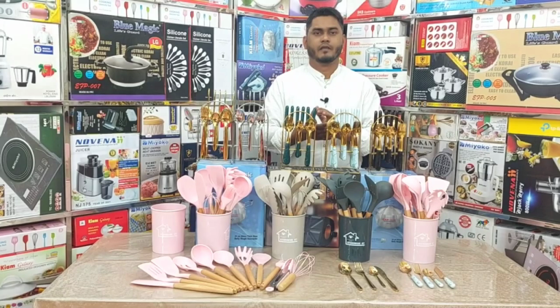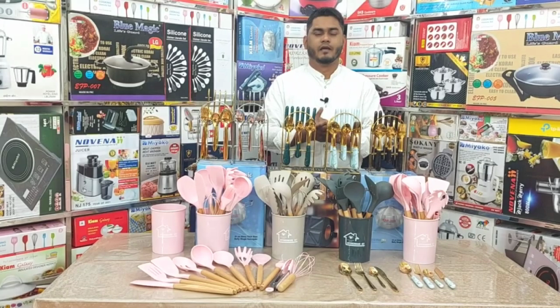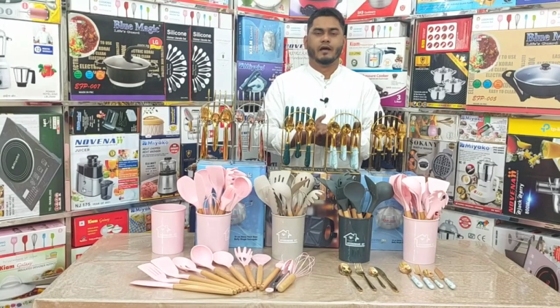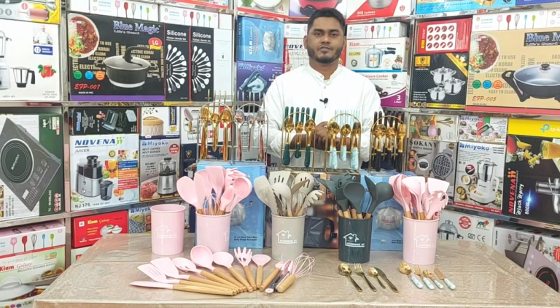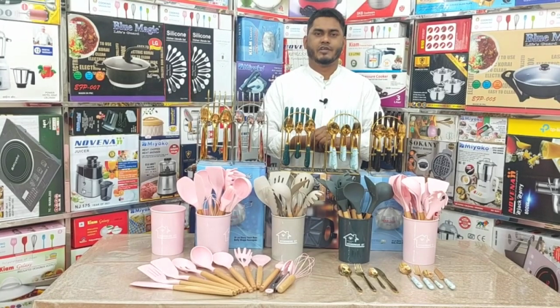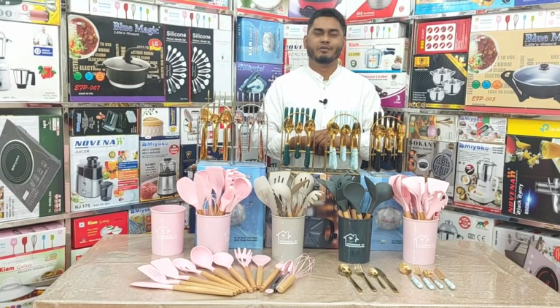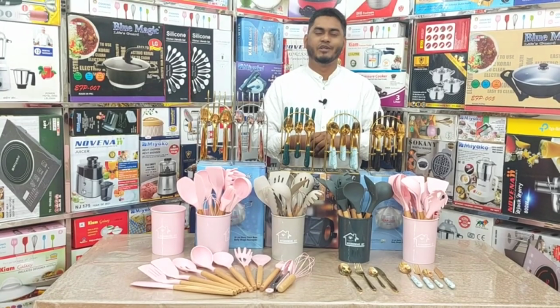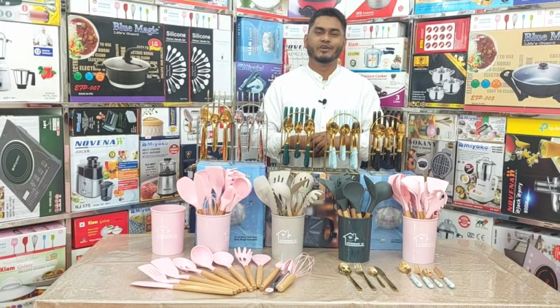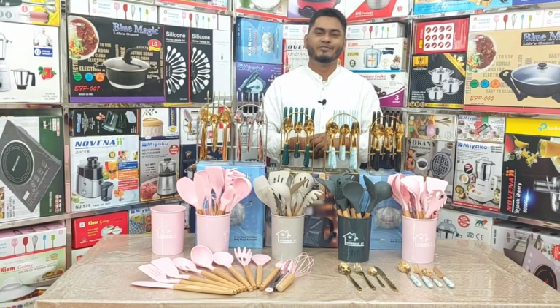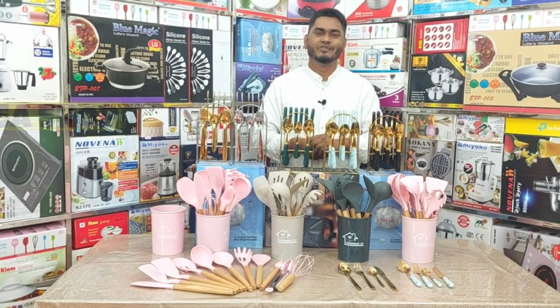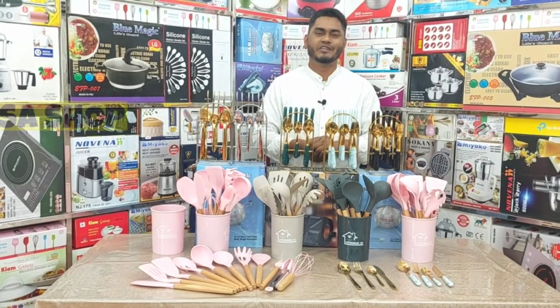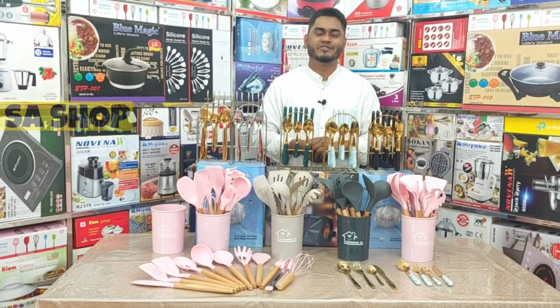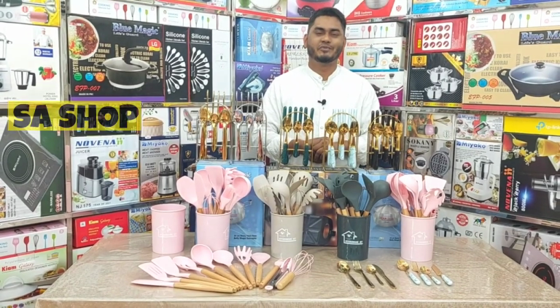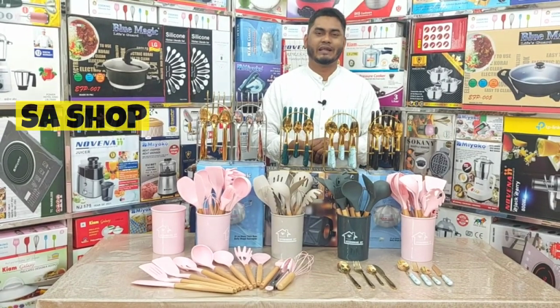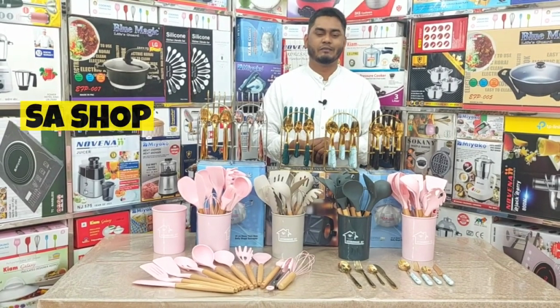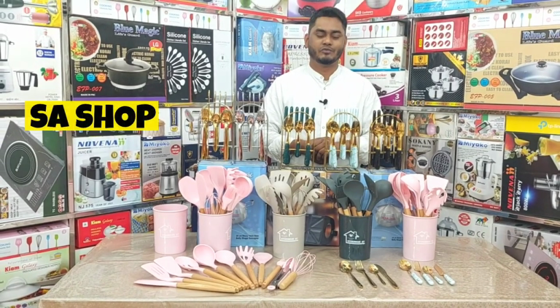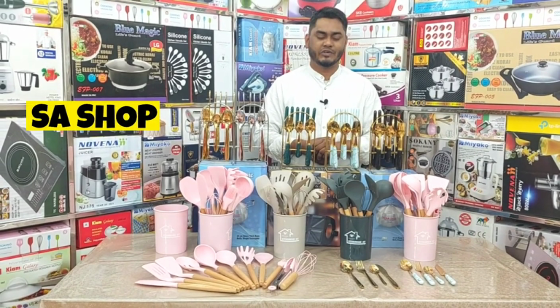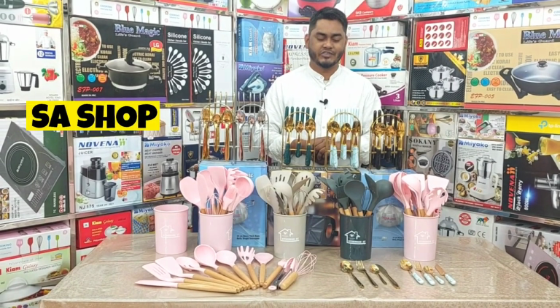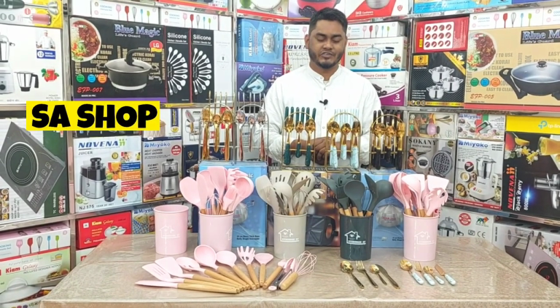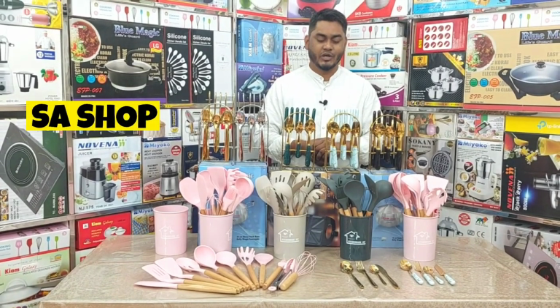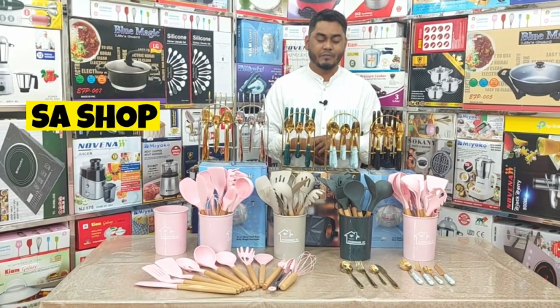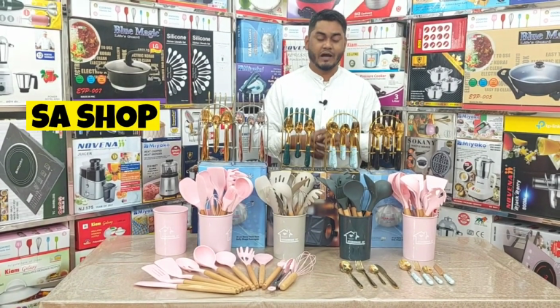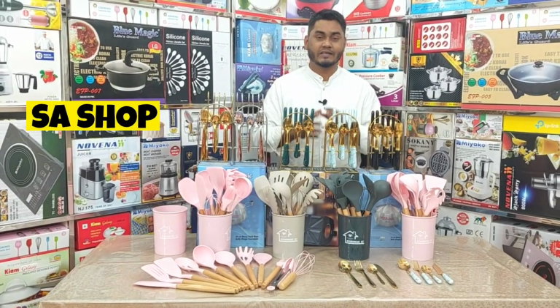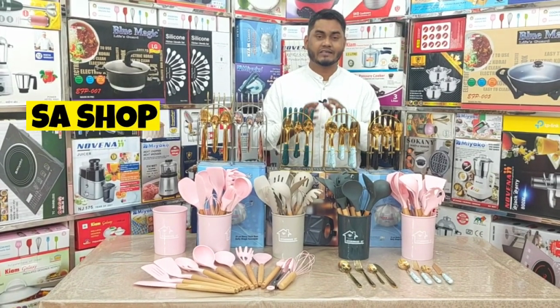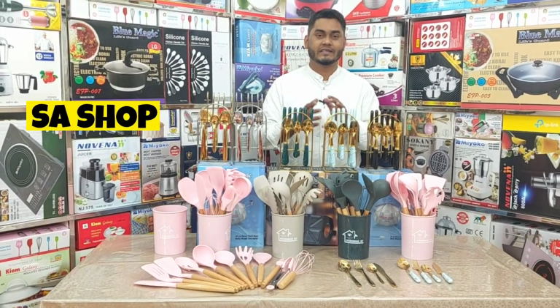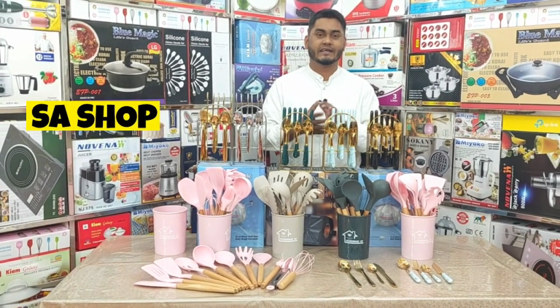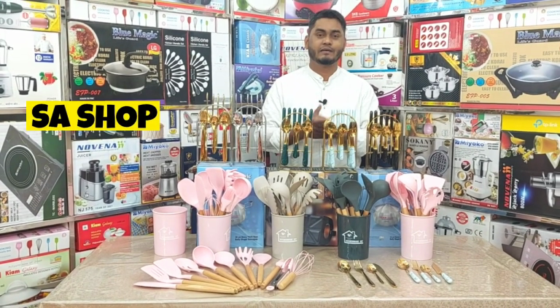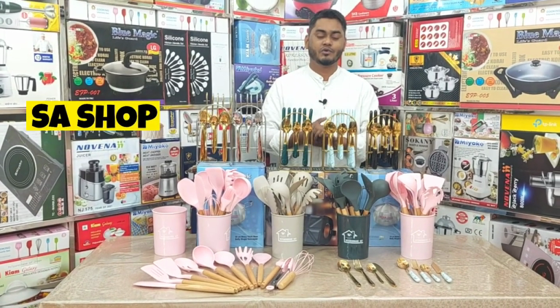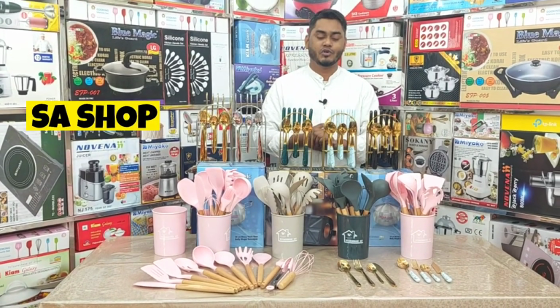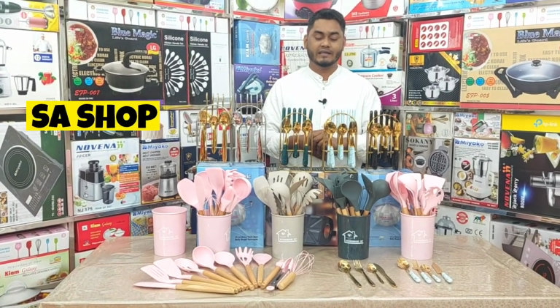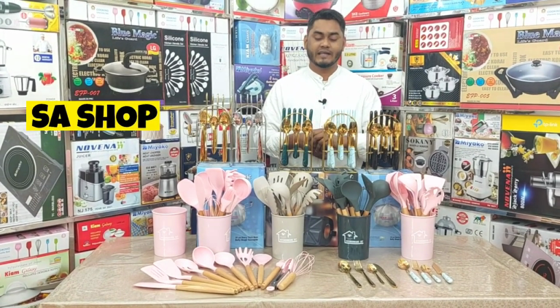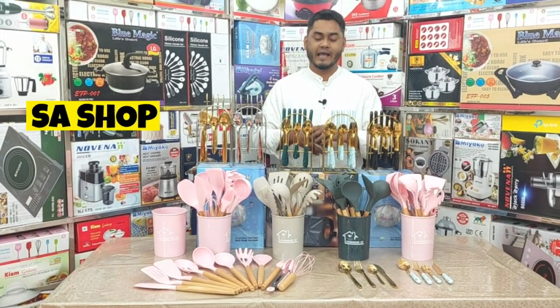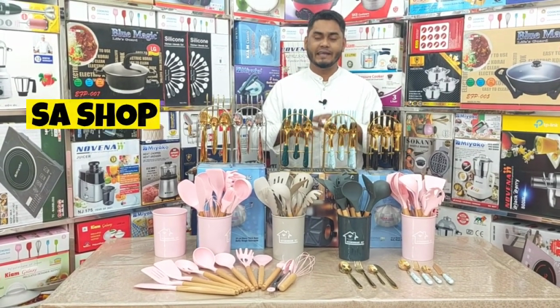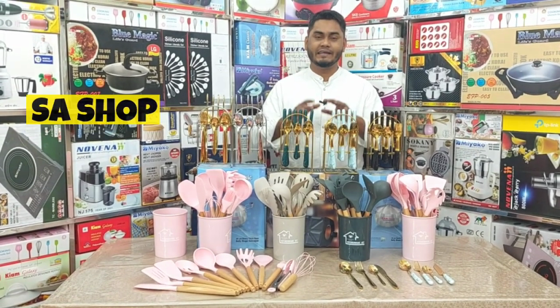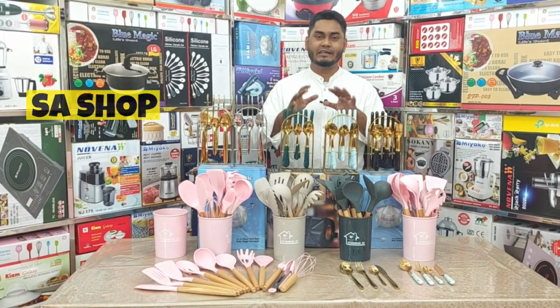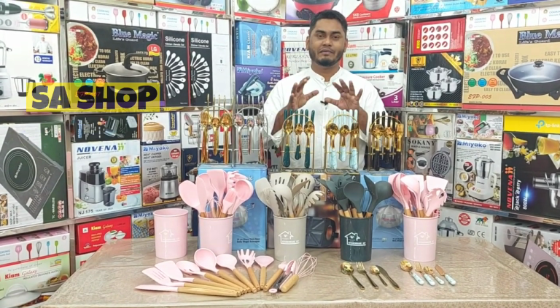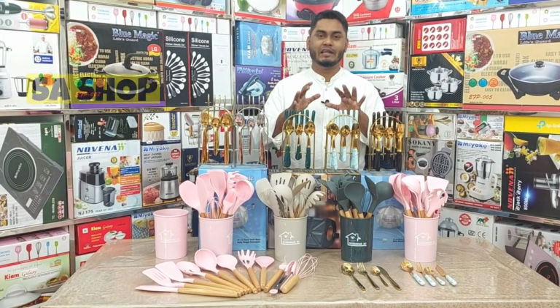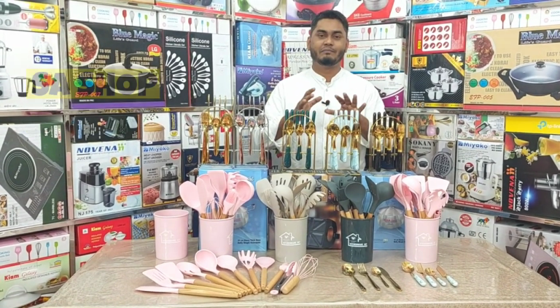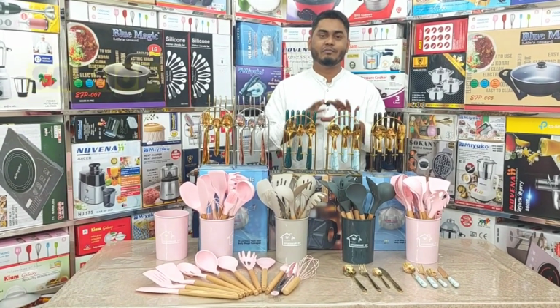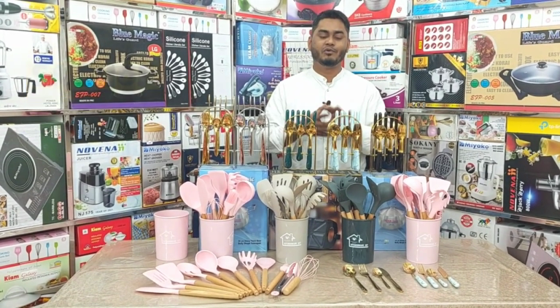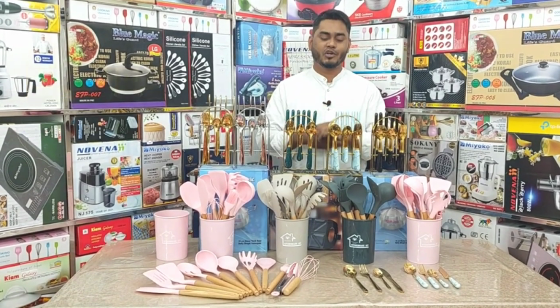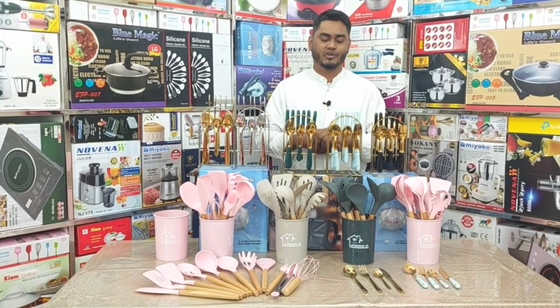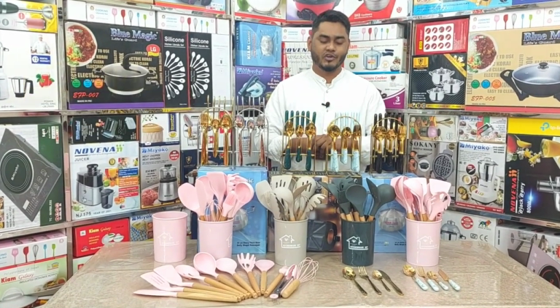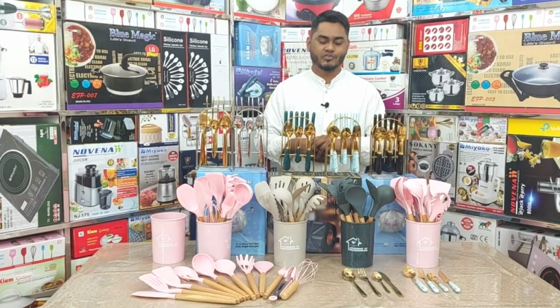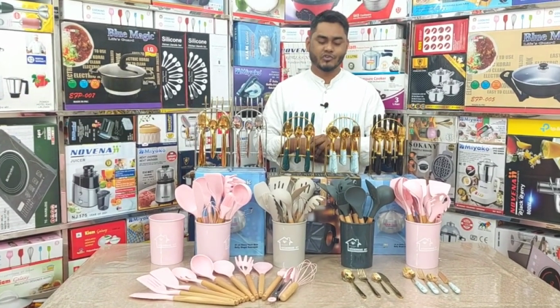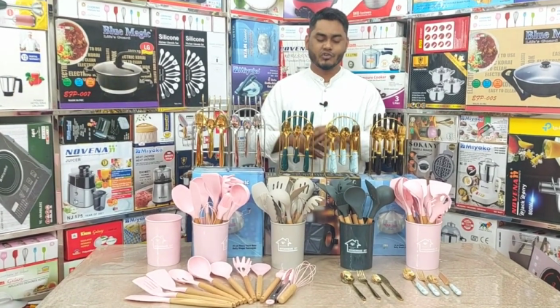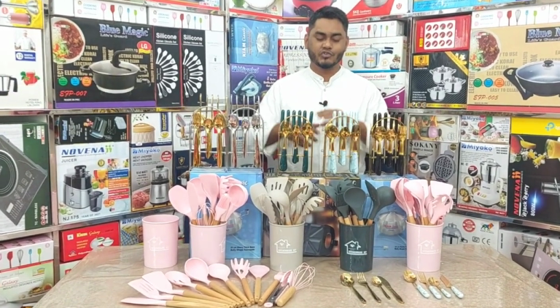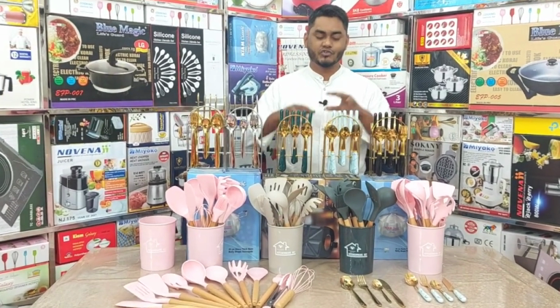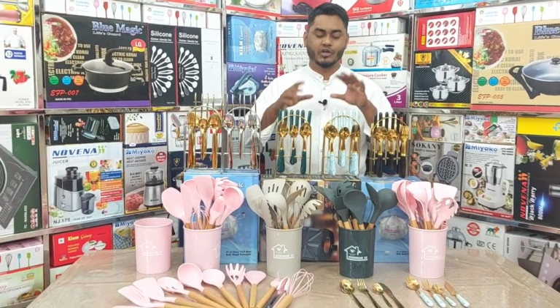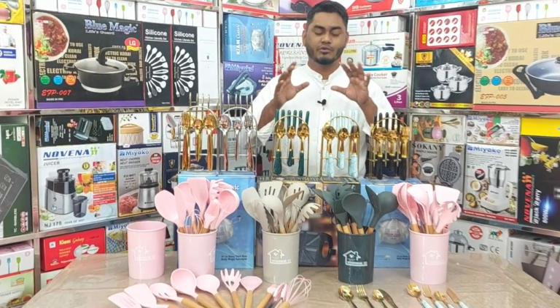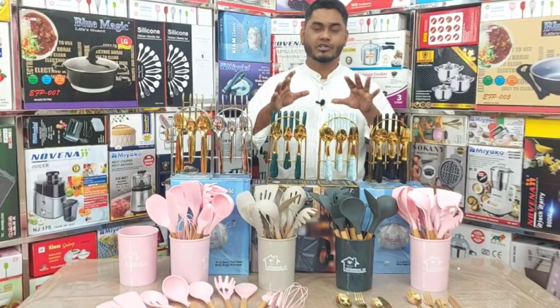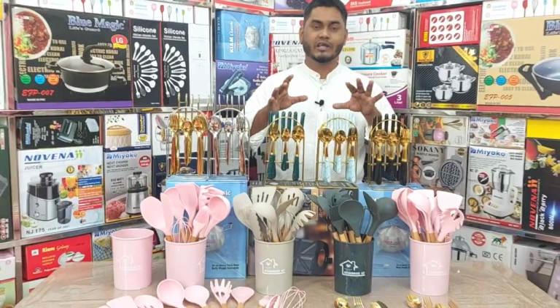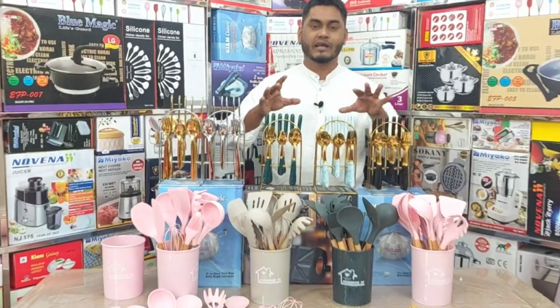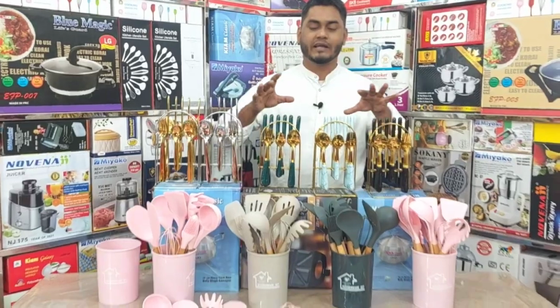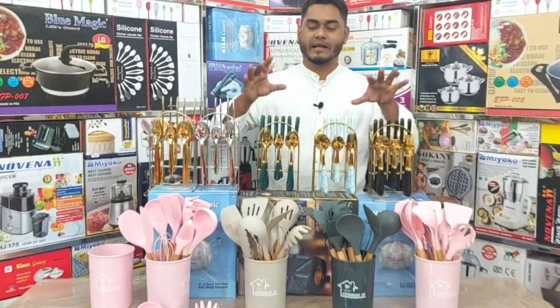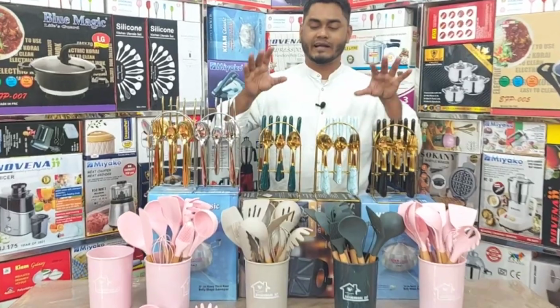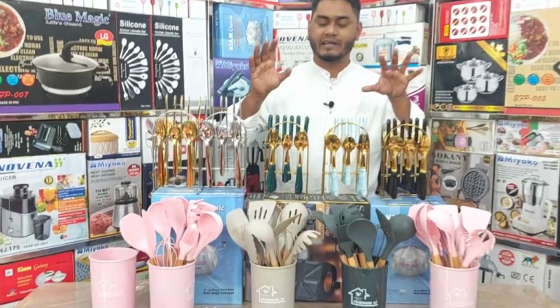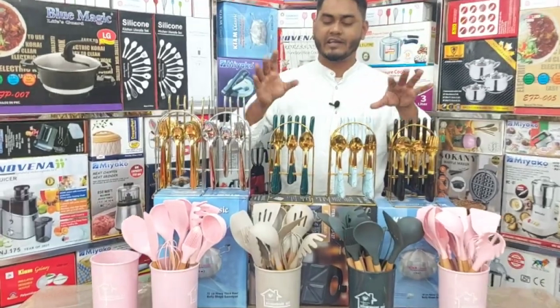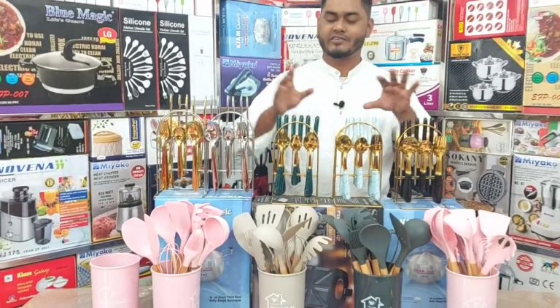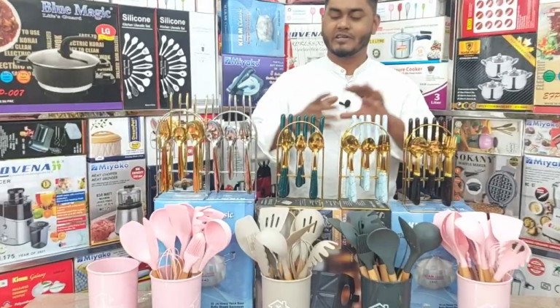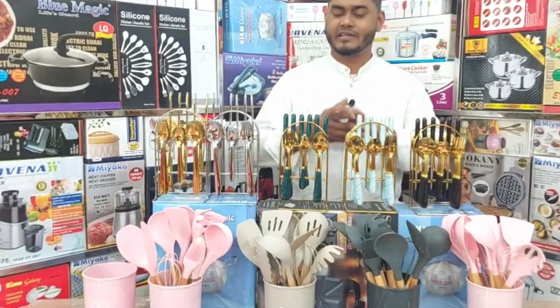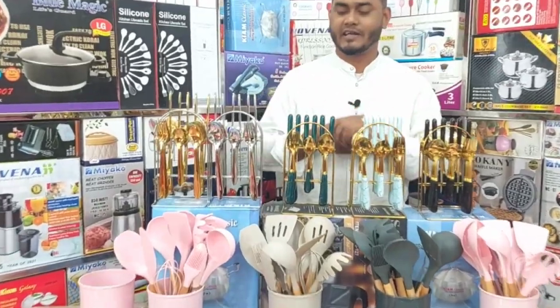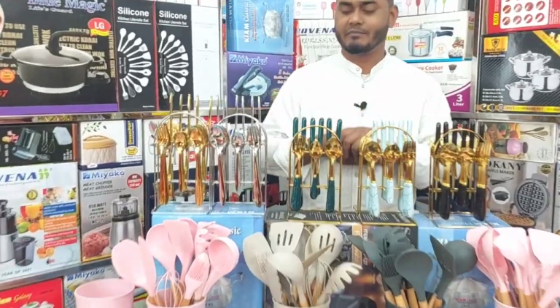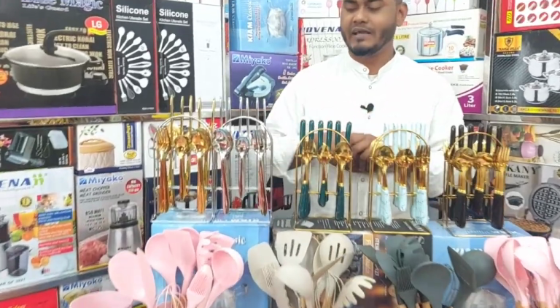Assalamualaikum viewers, welcome to S.A.S.H.A.P. Today we have the best set of dining tables.